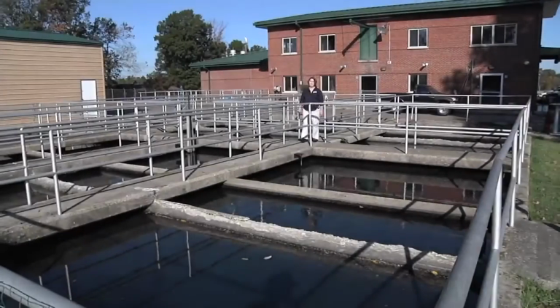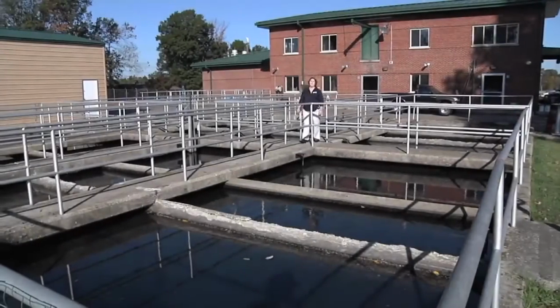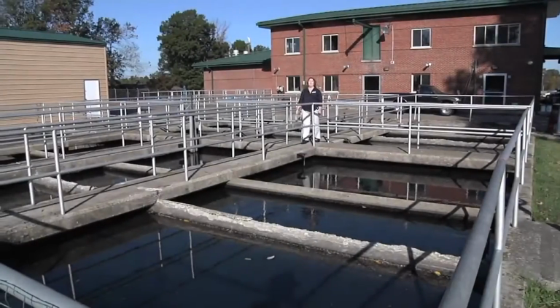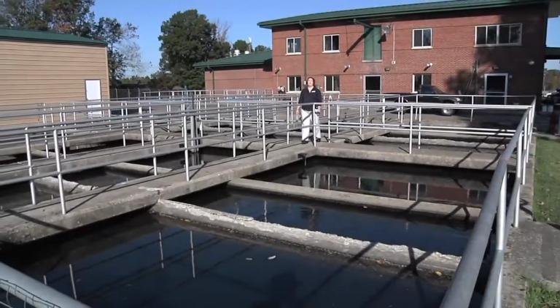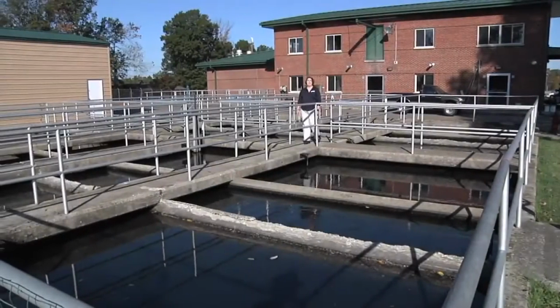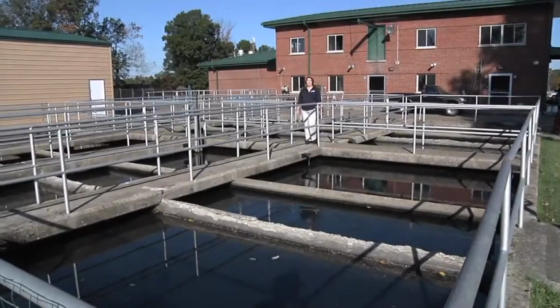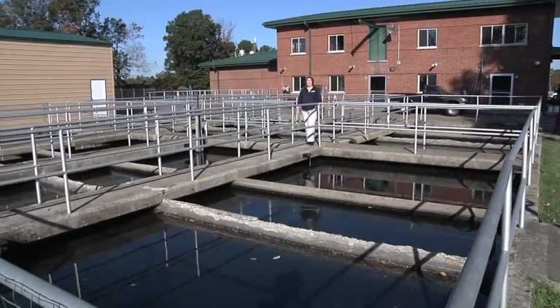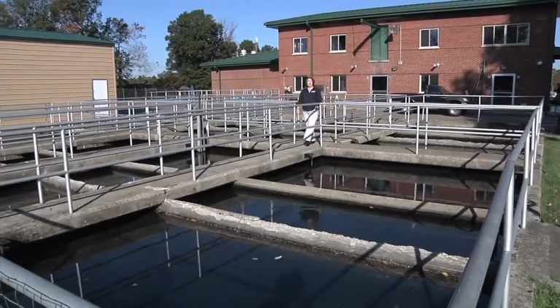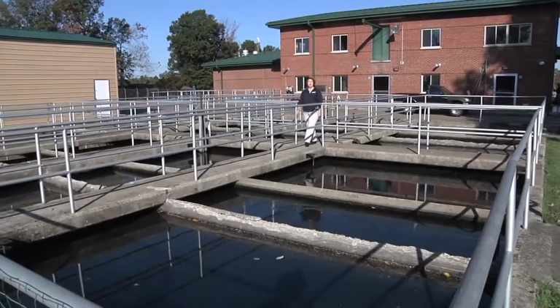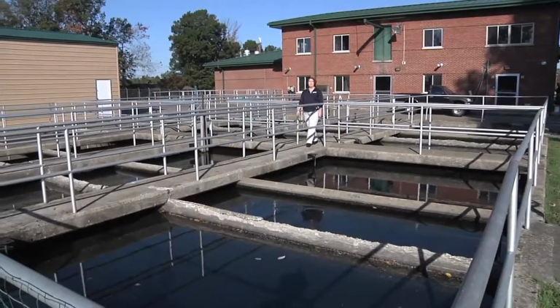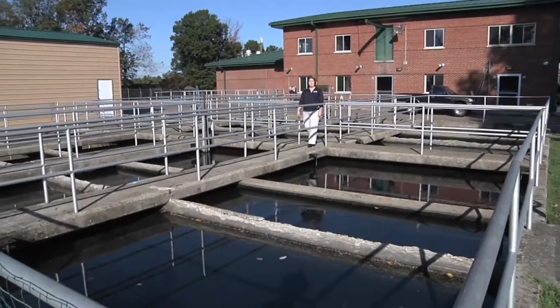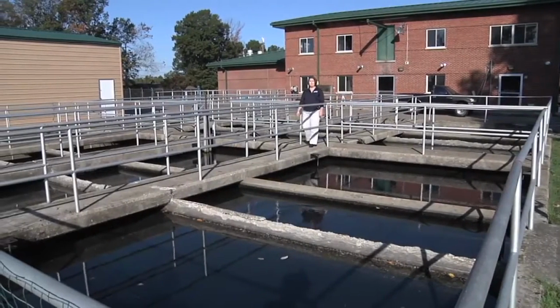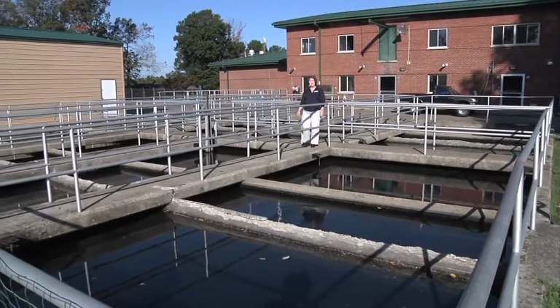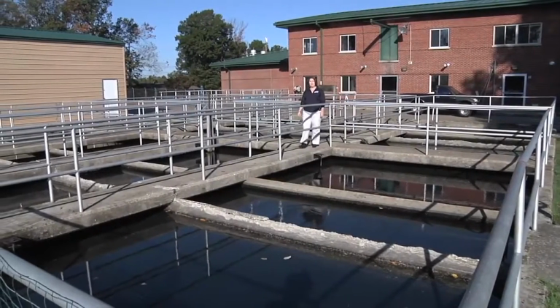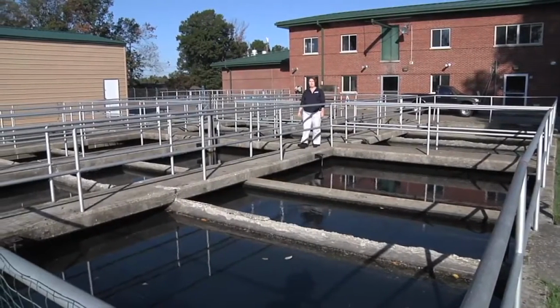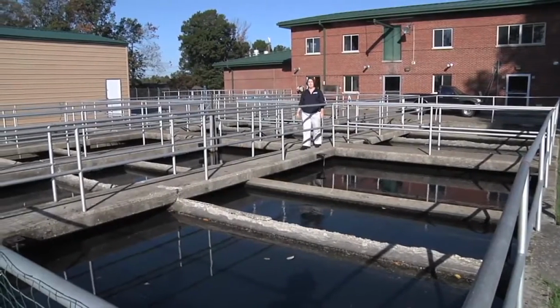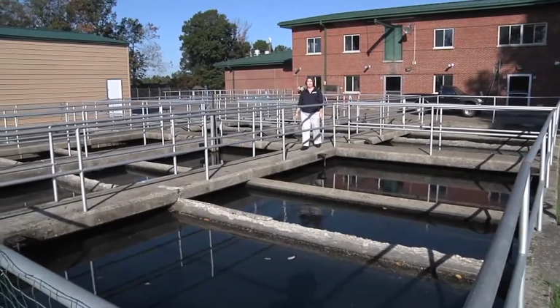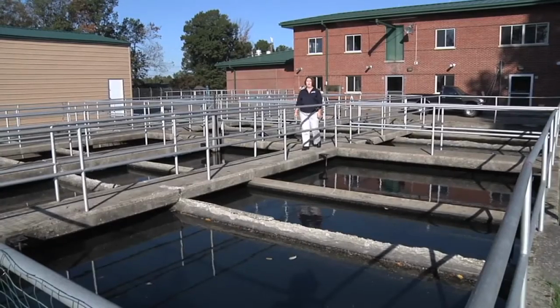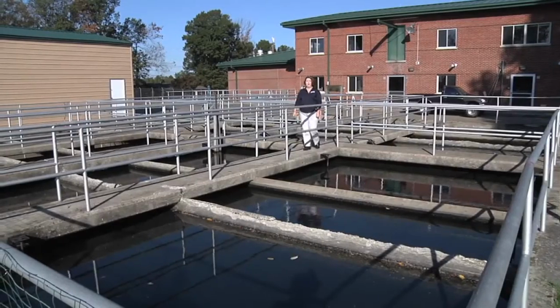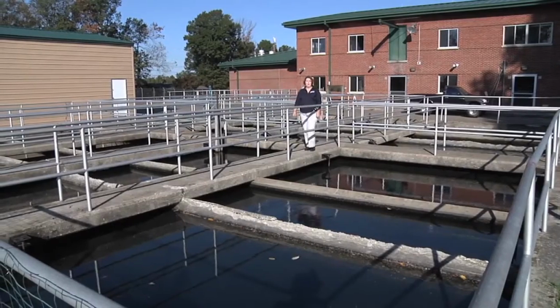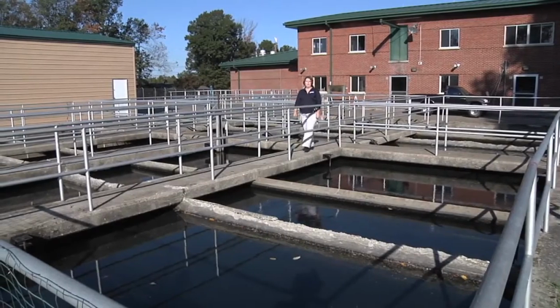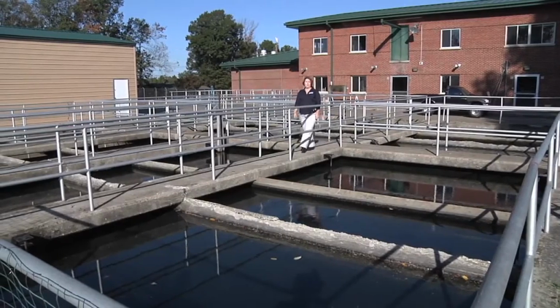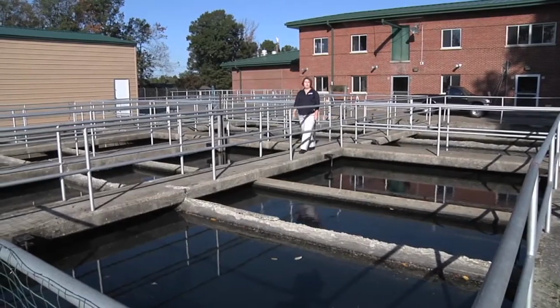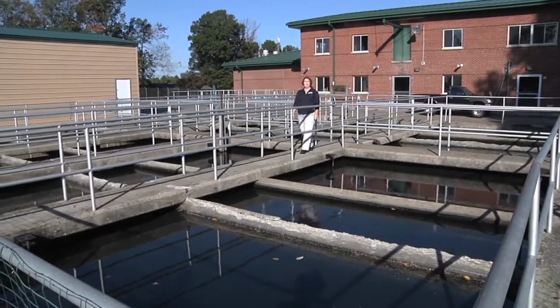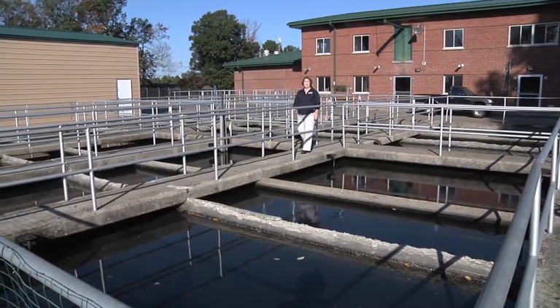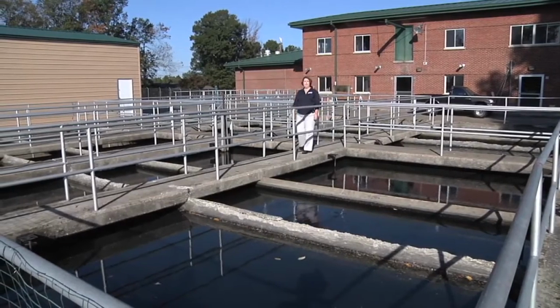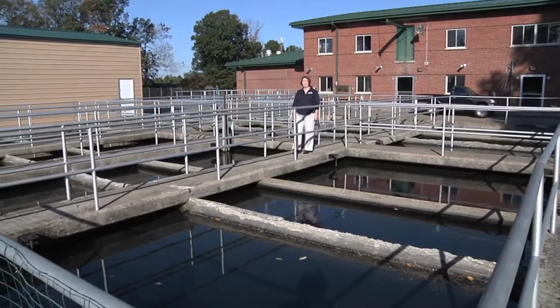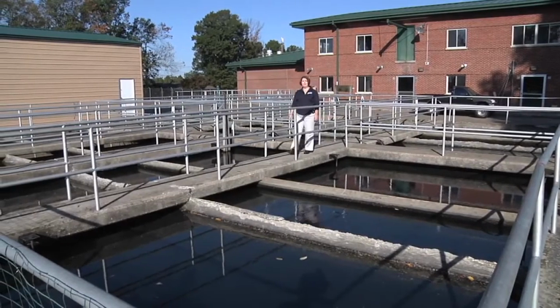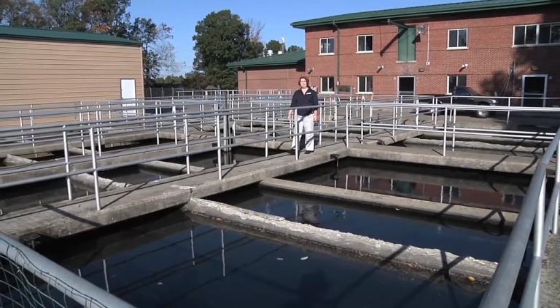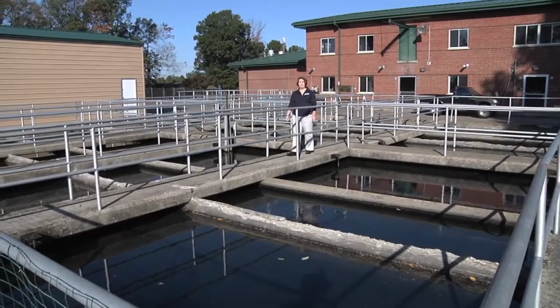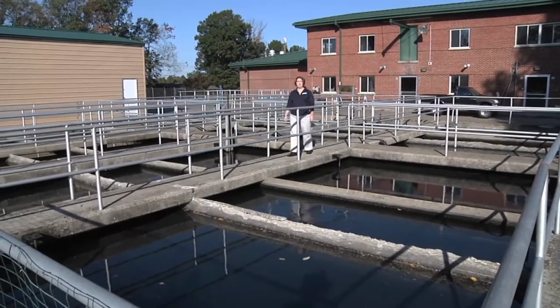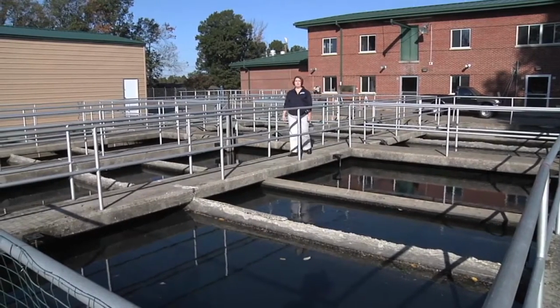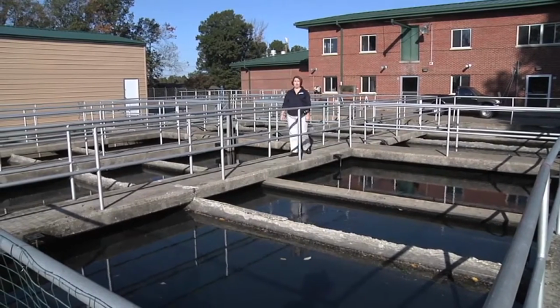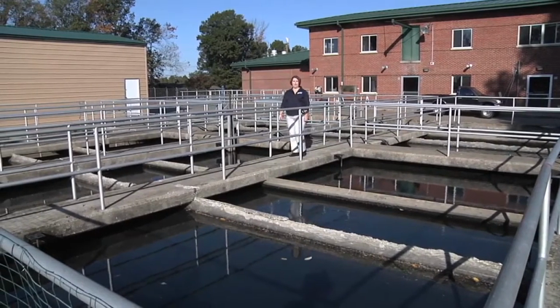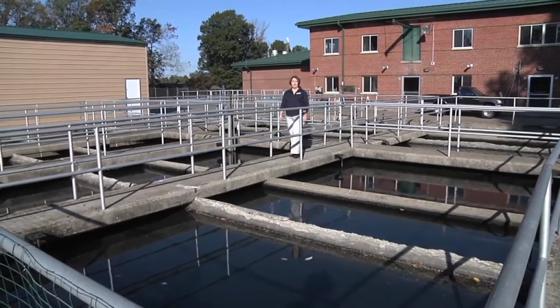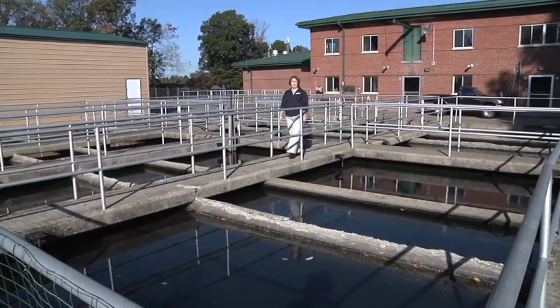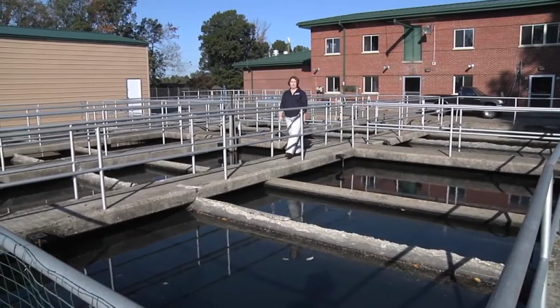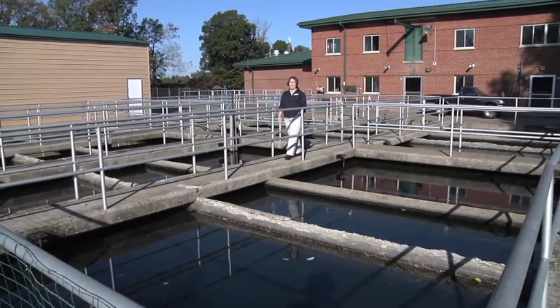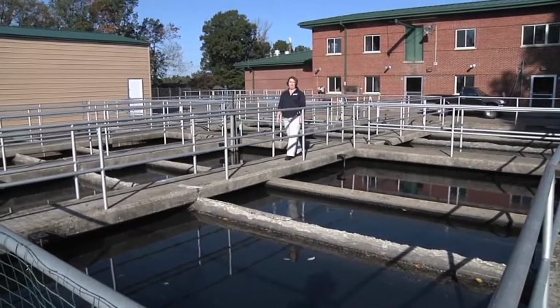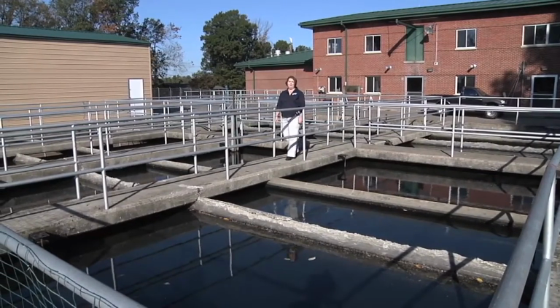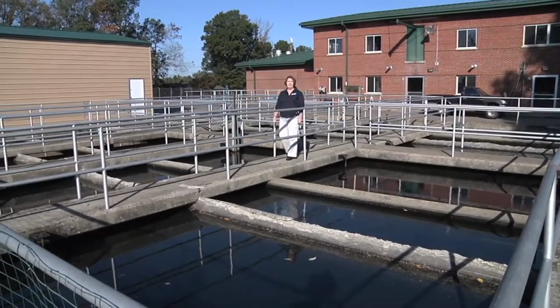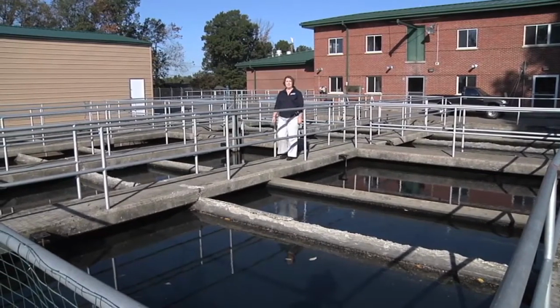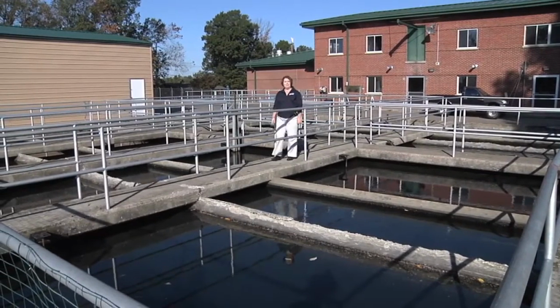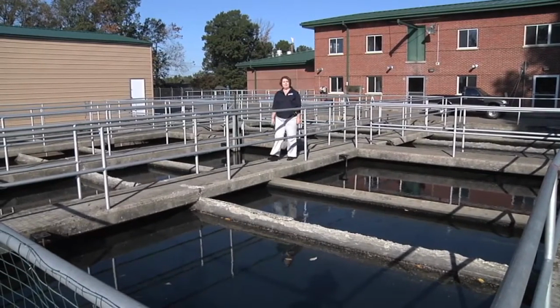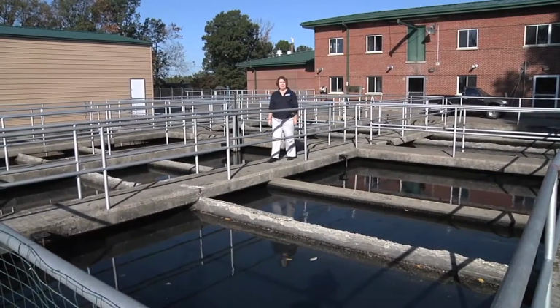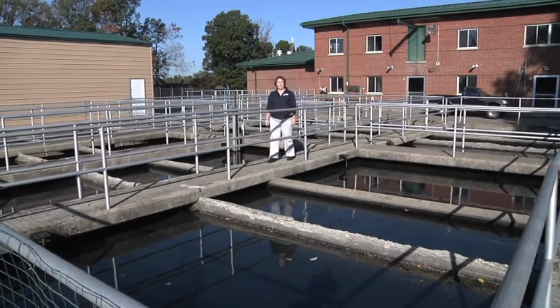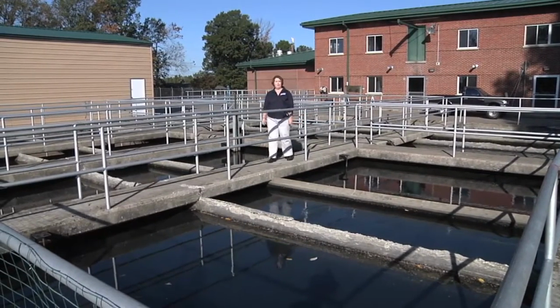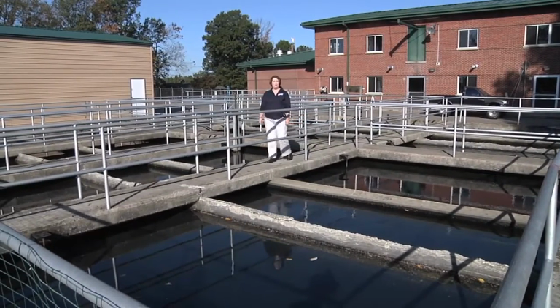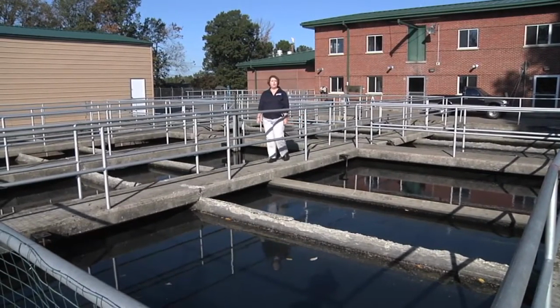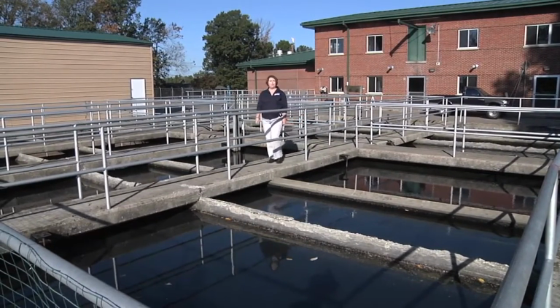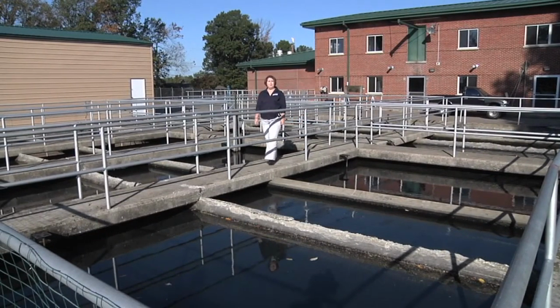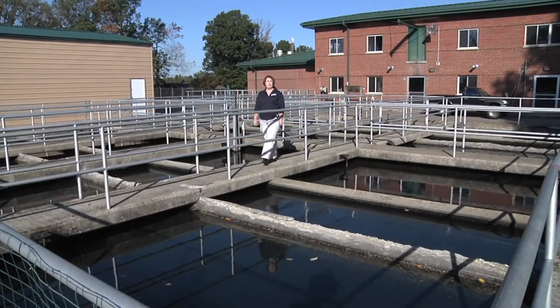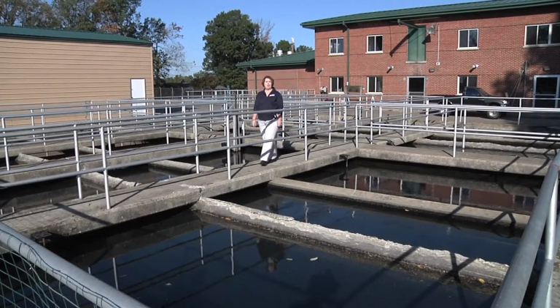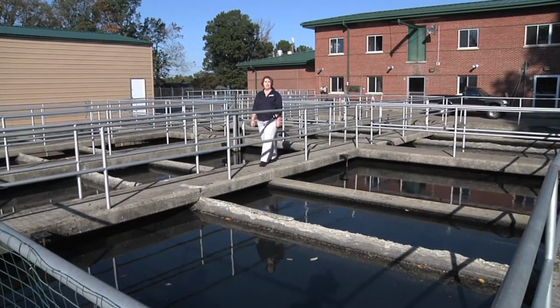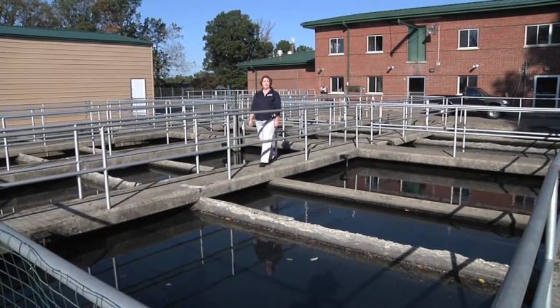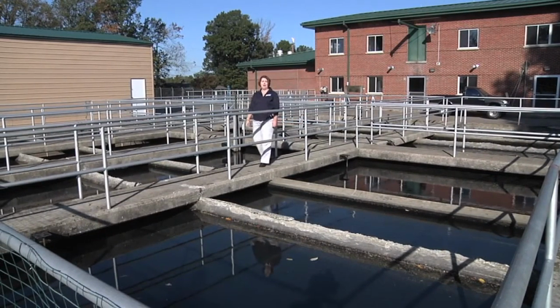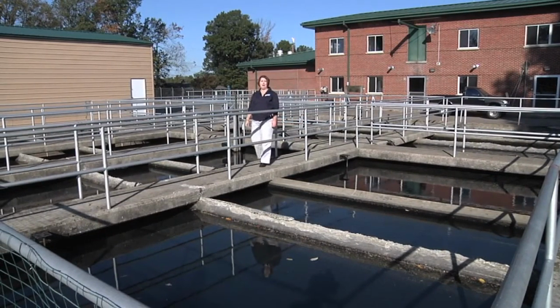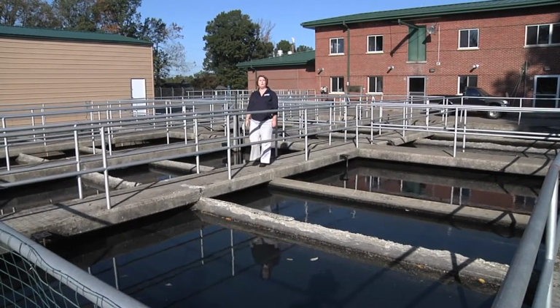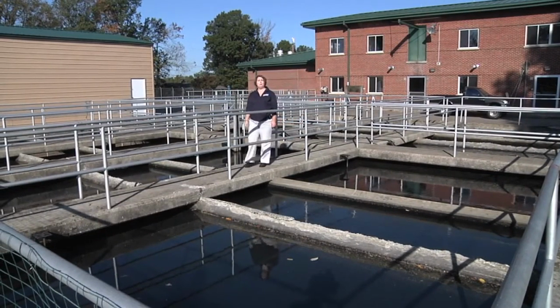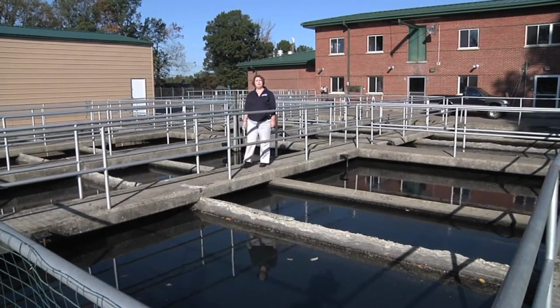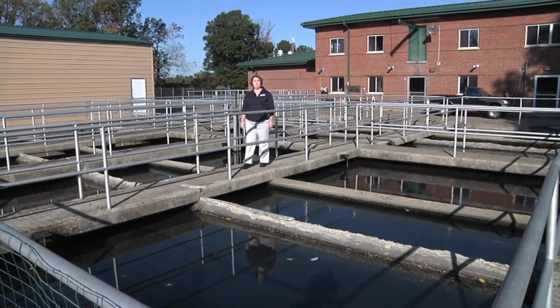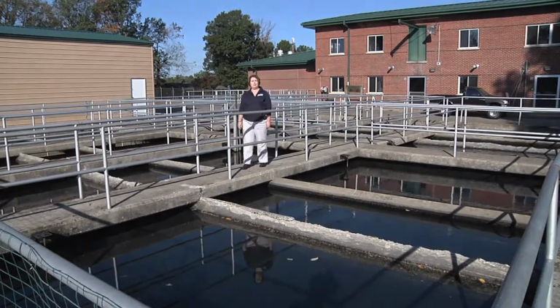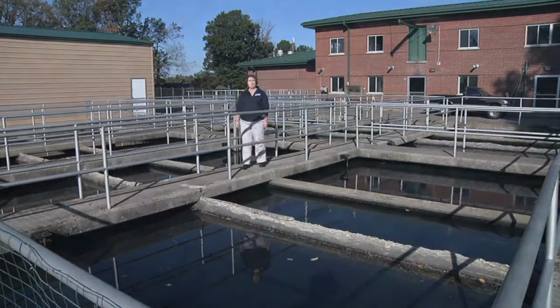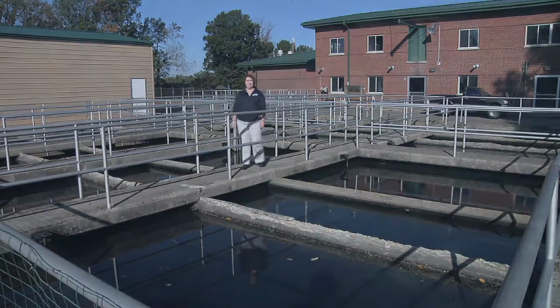Hello, I'm Melissa Melton with the Rural Community Assistance Partnership. In this segment we're going to be talking about pre-settlement.